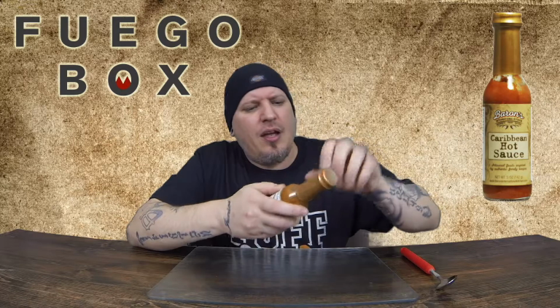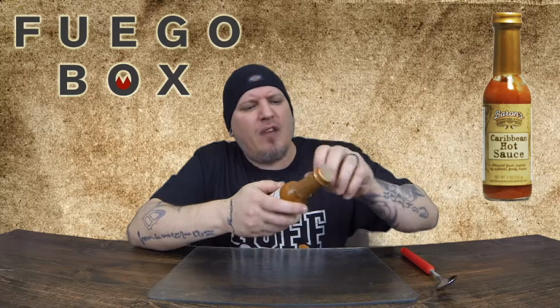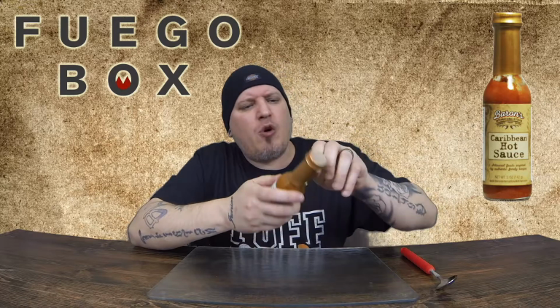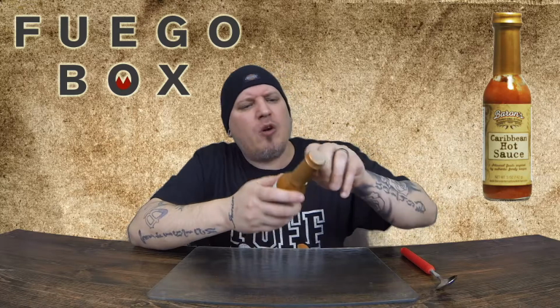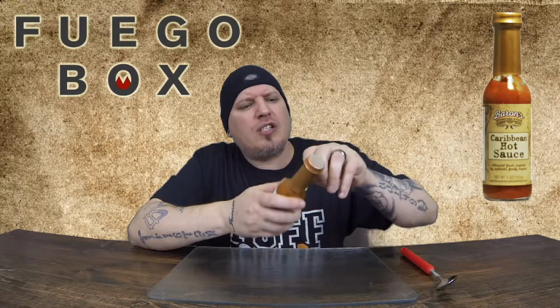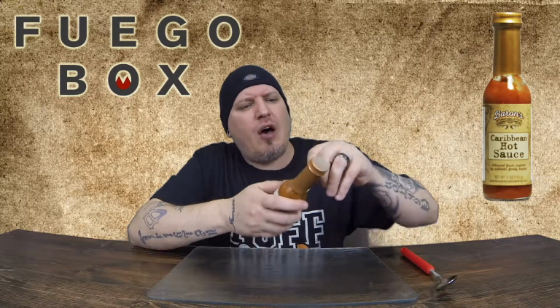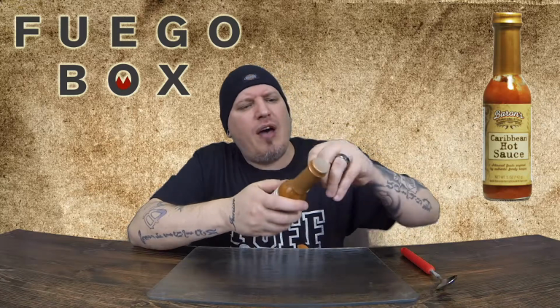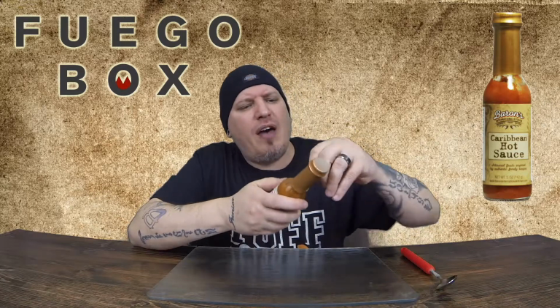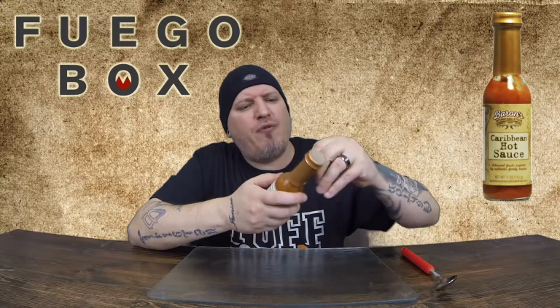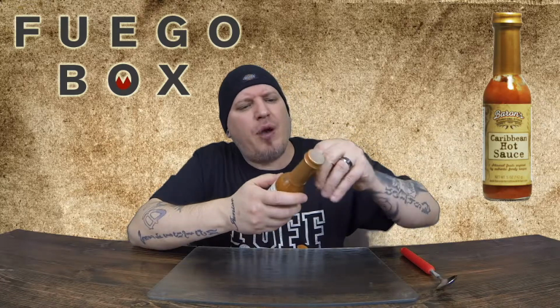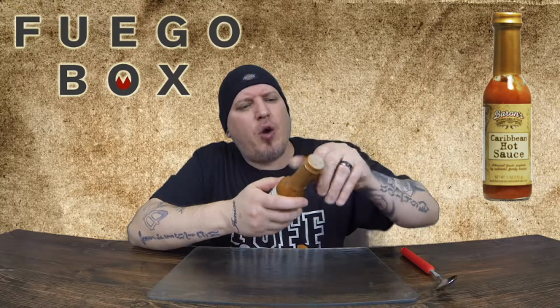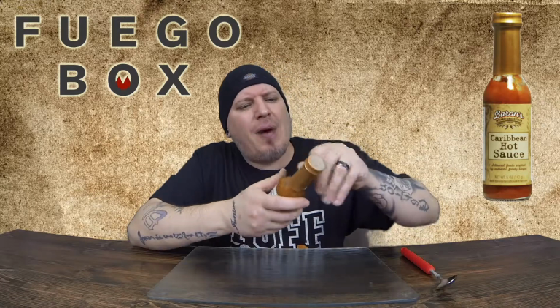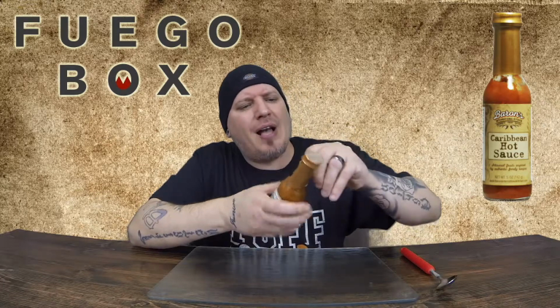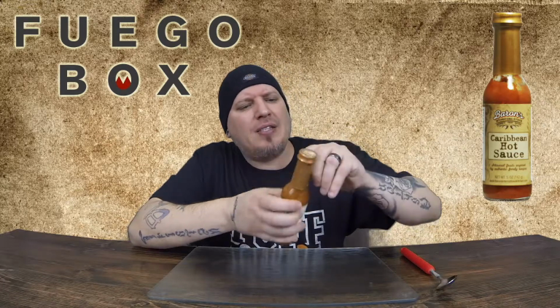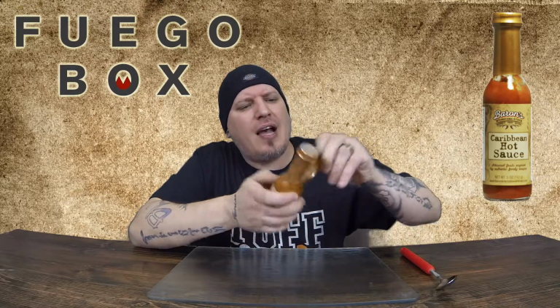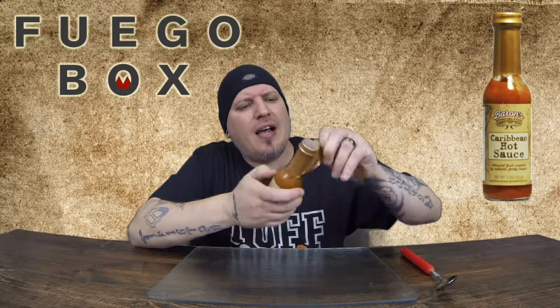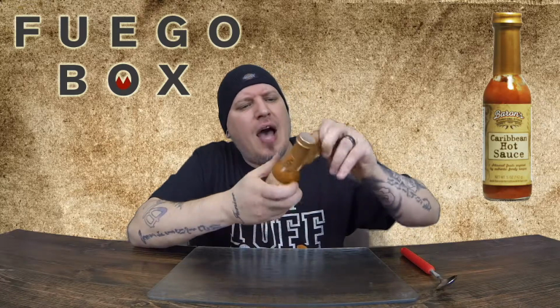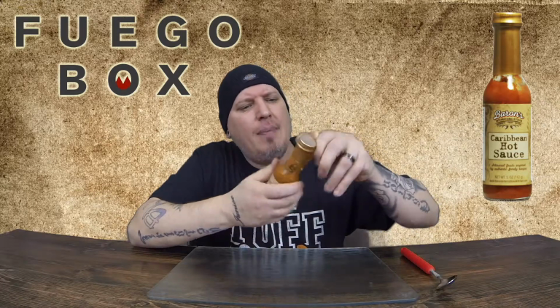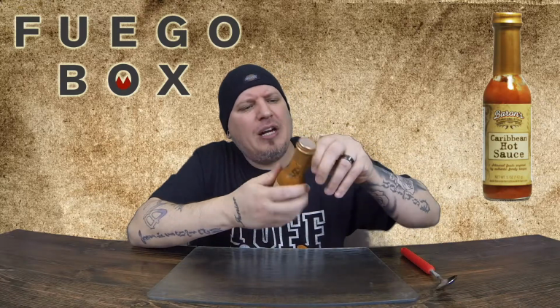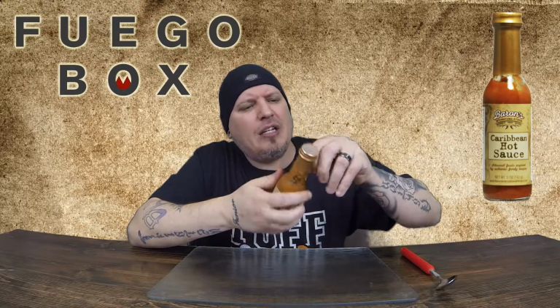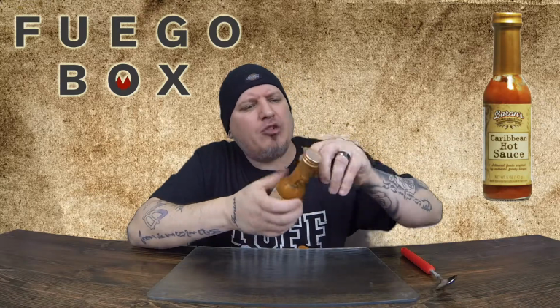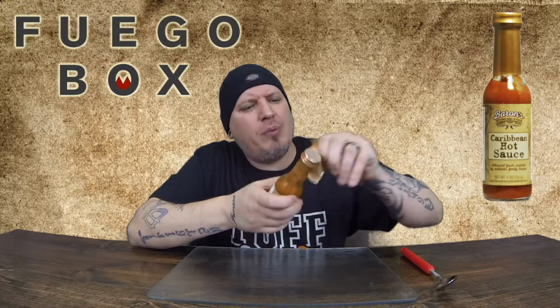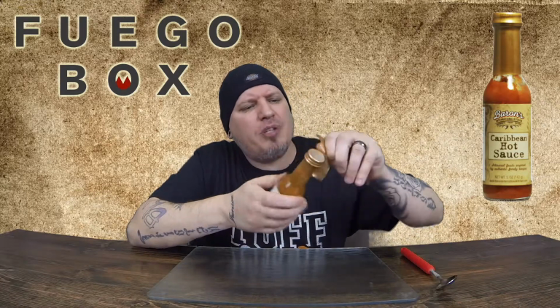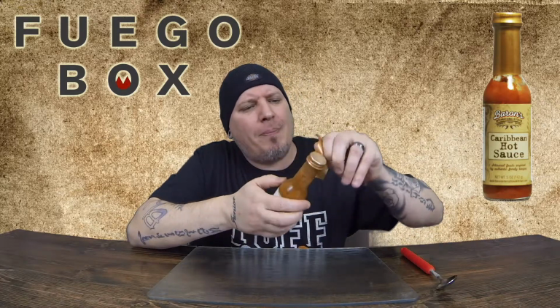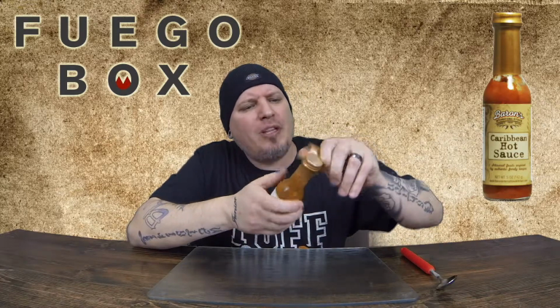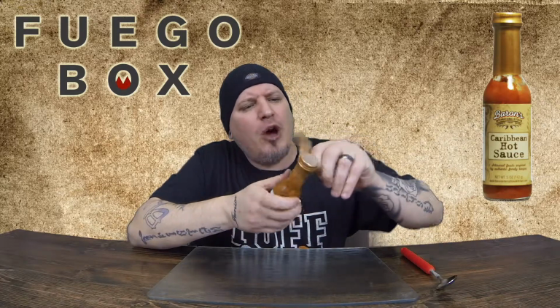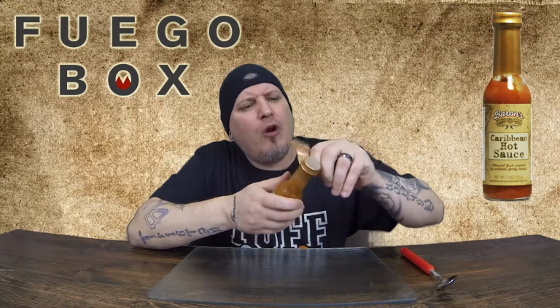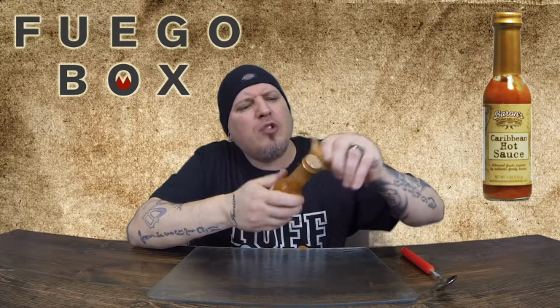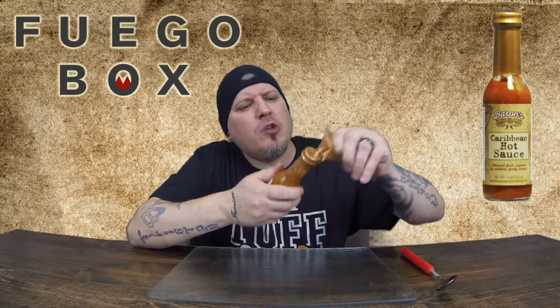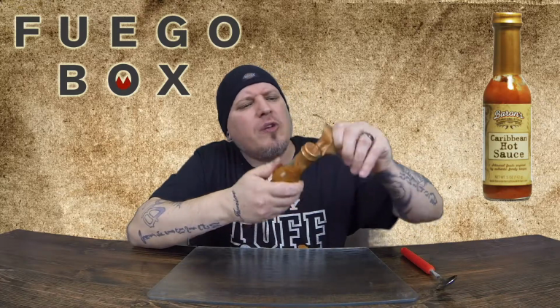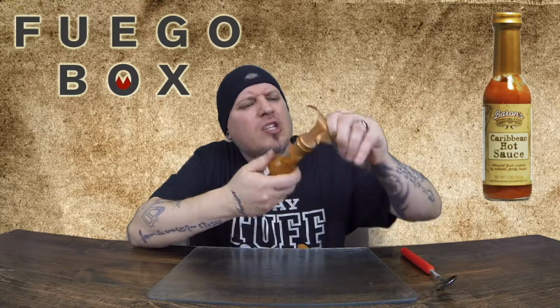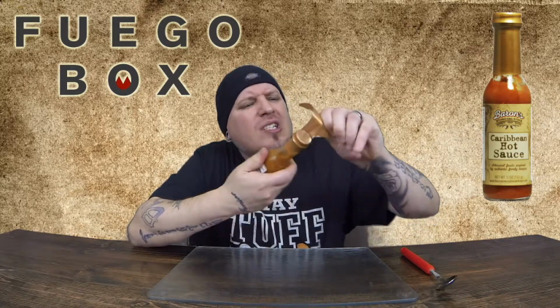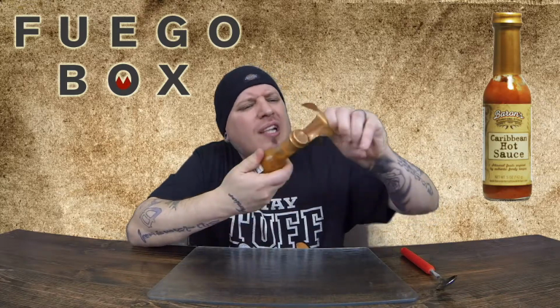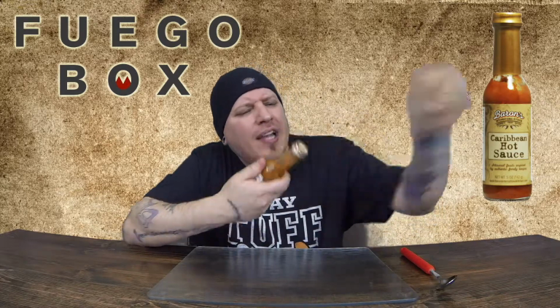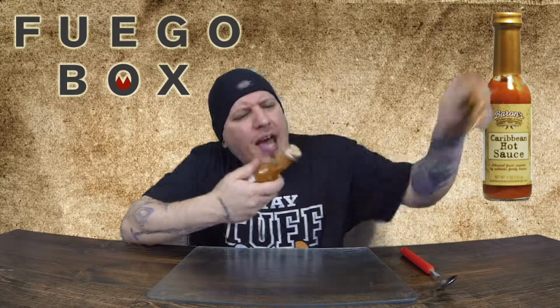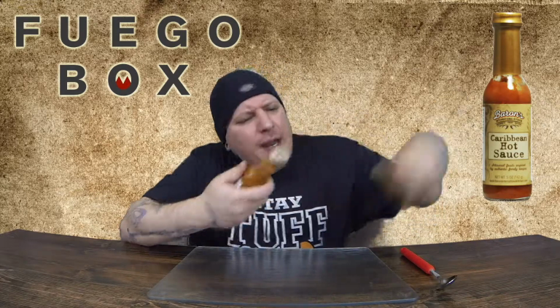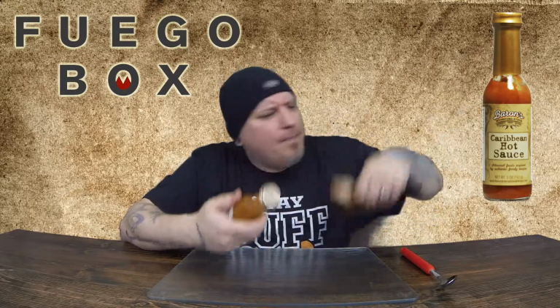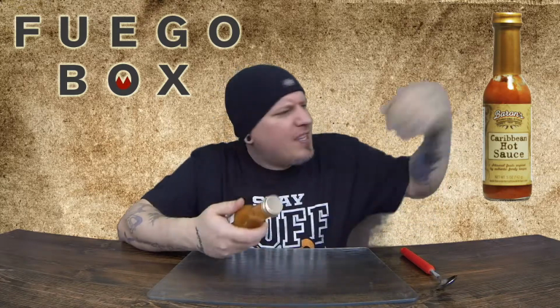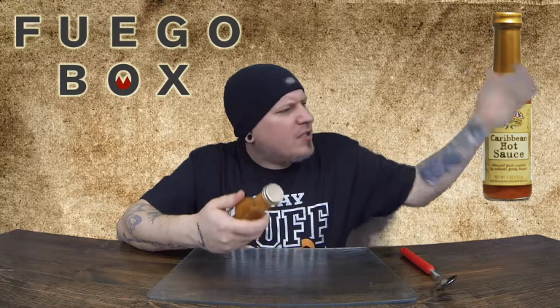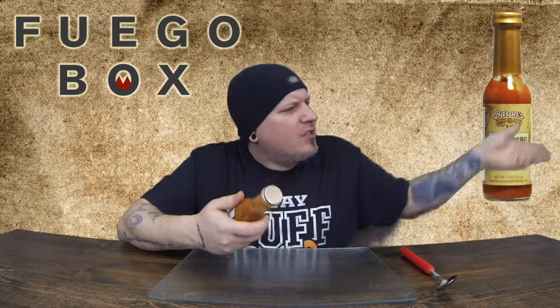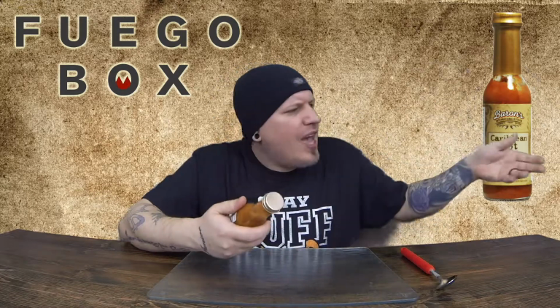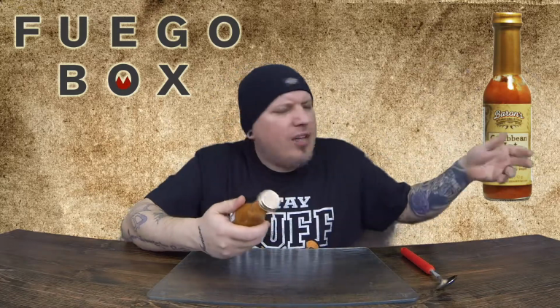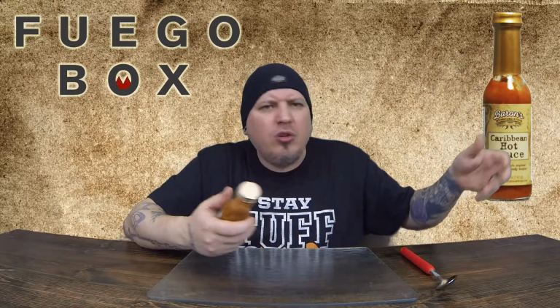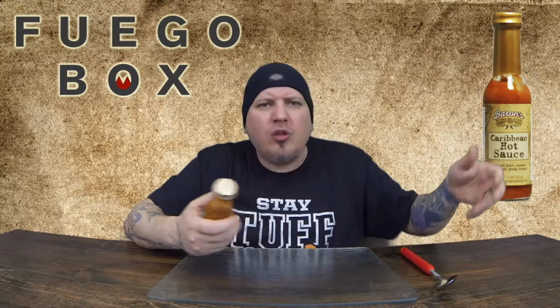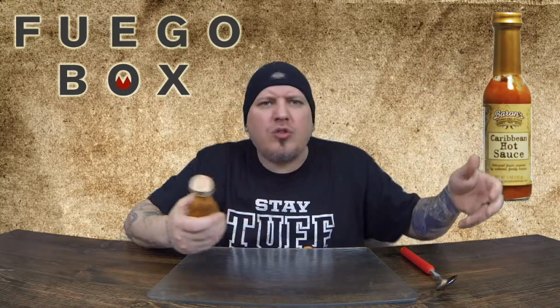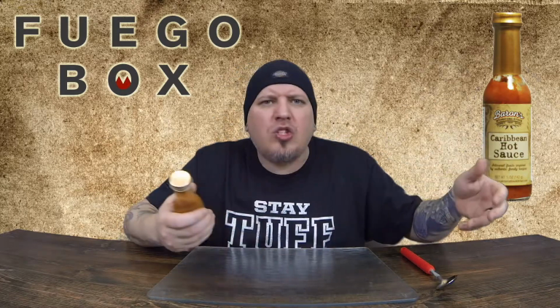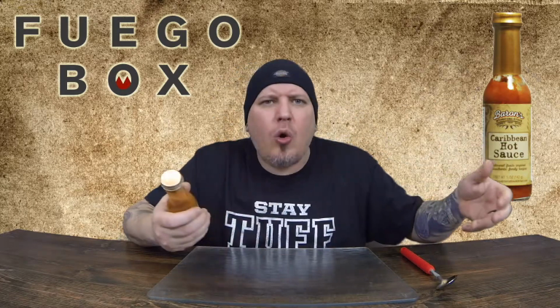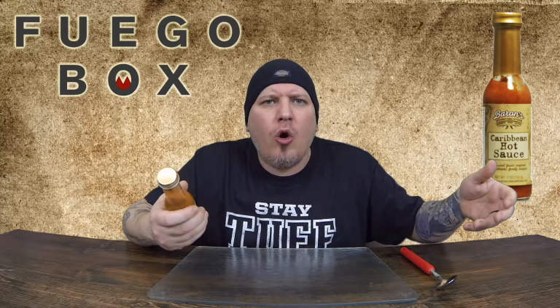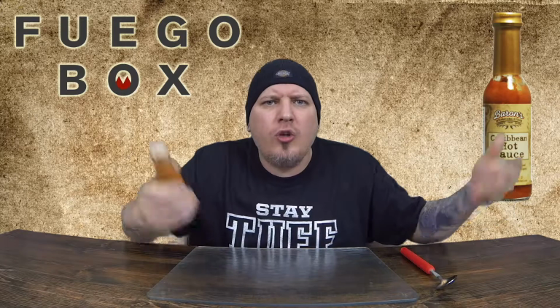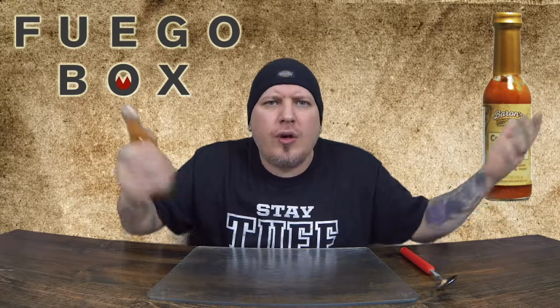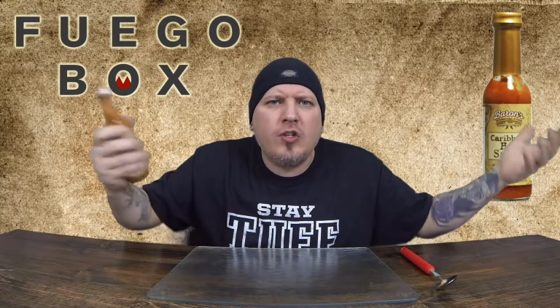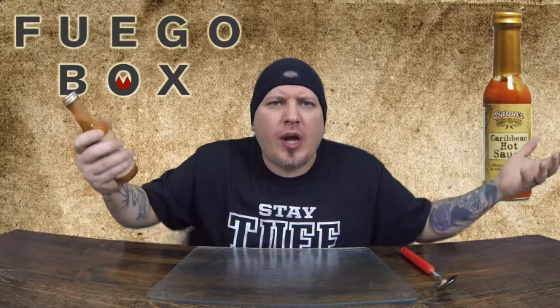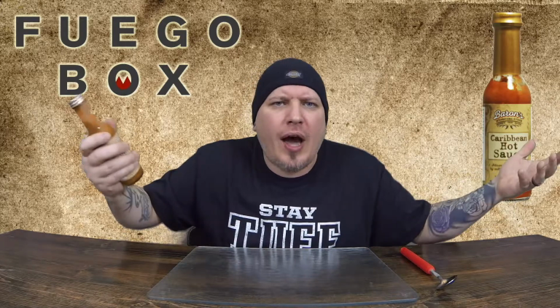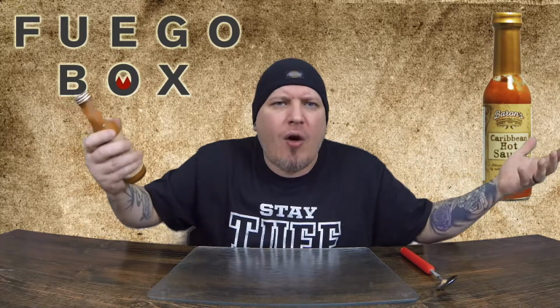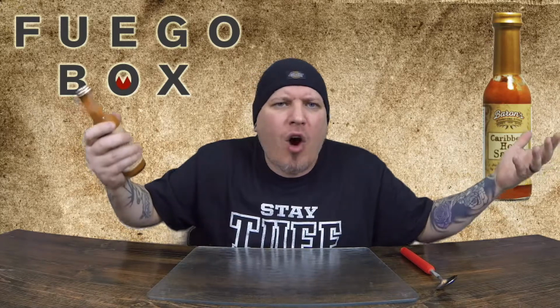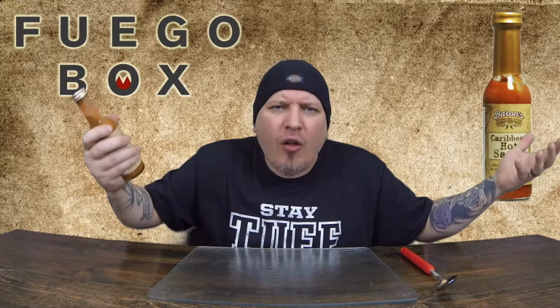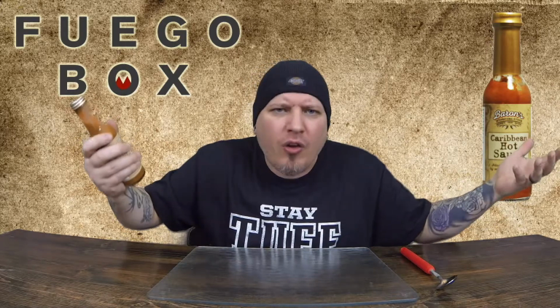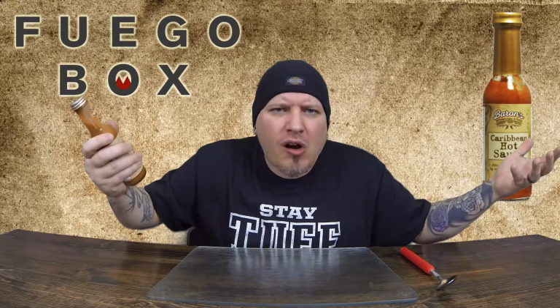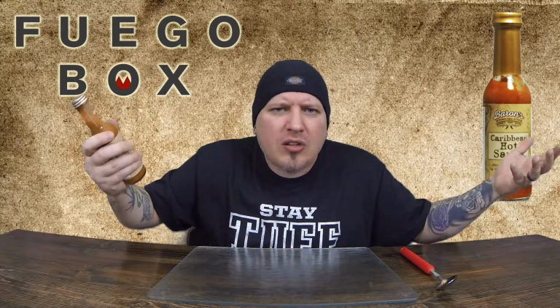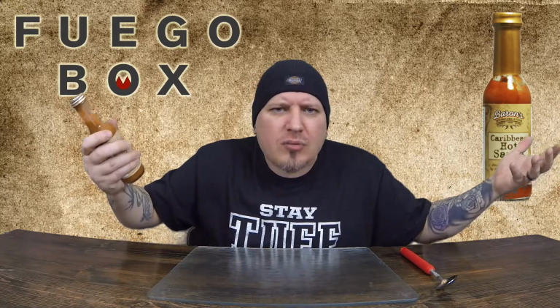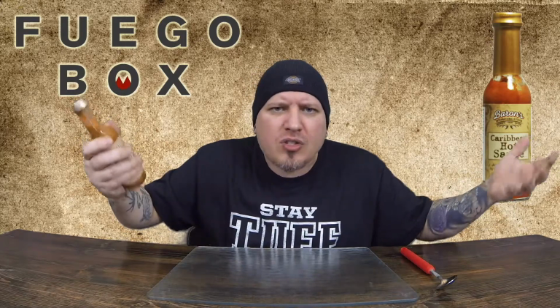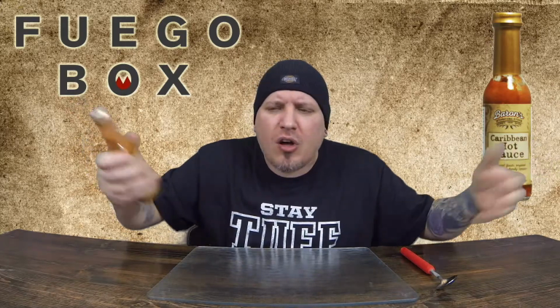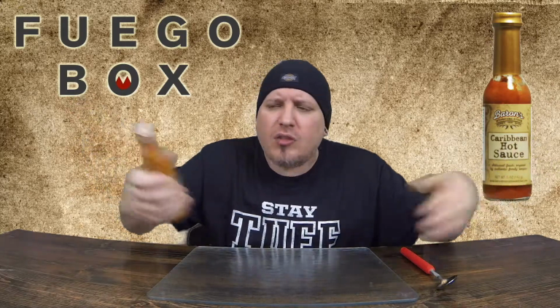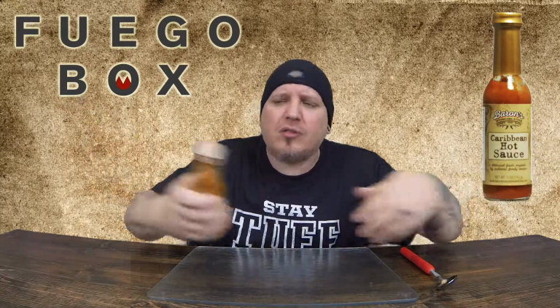Of course I'll have fuegobox.com in the description below so you can just click on it. It's going to take you to their store and you can check out all their awesome sauces.